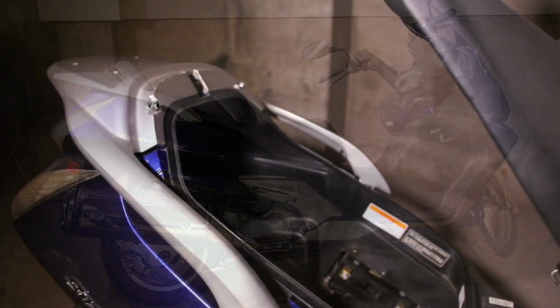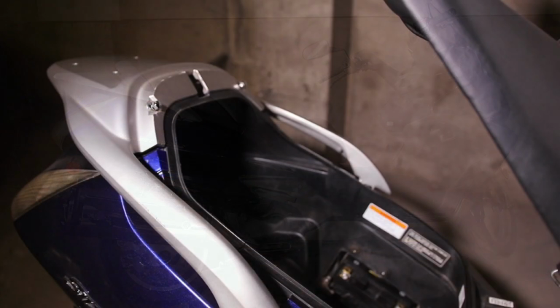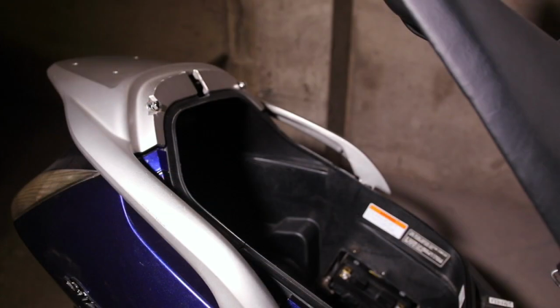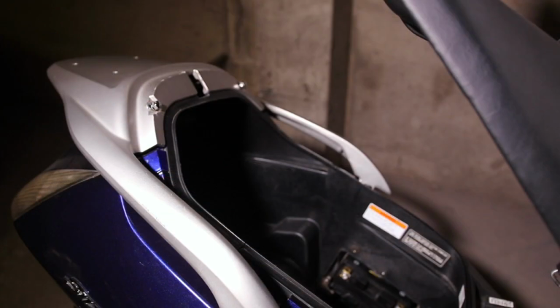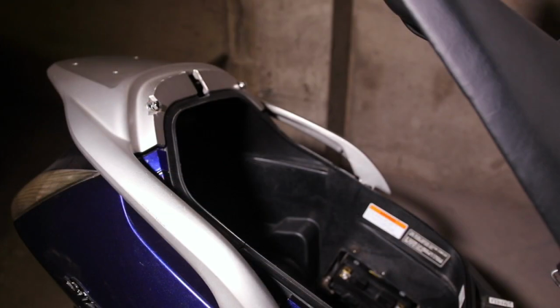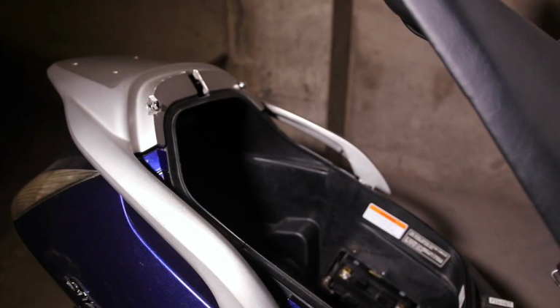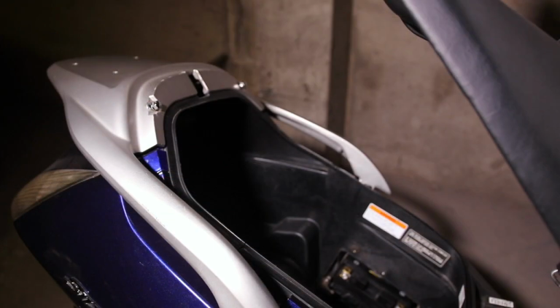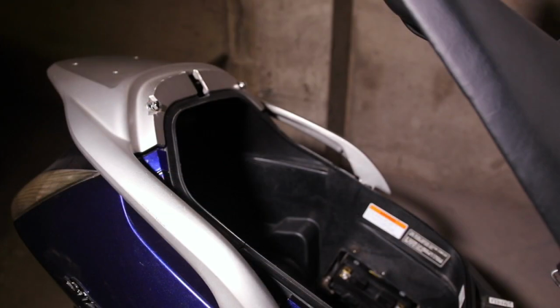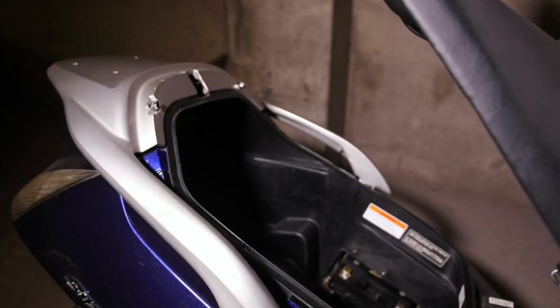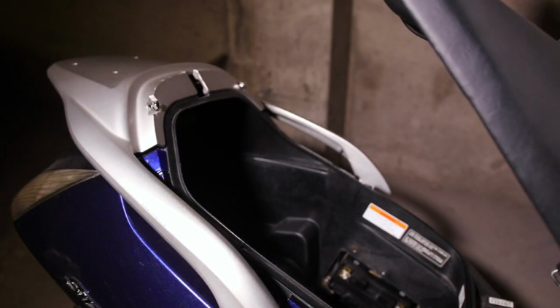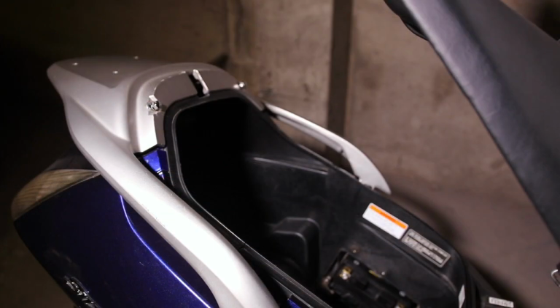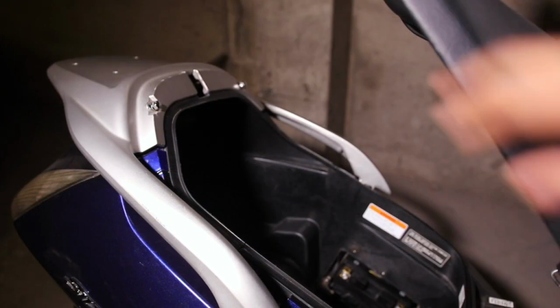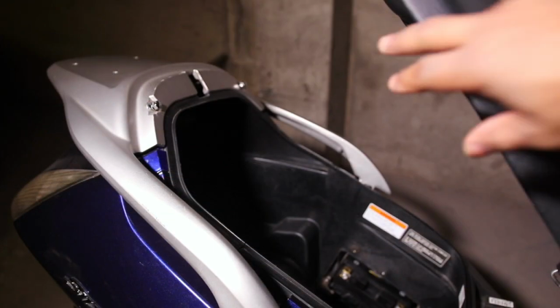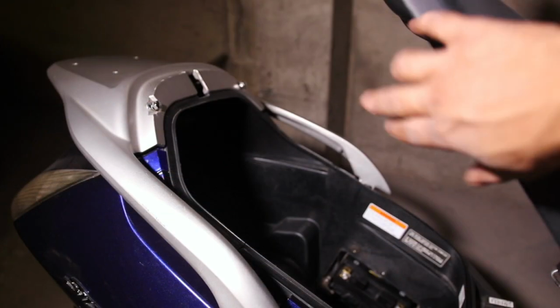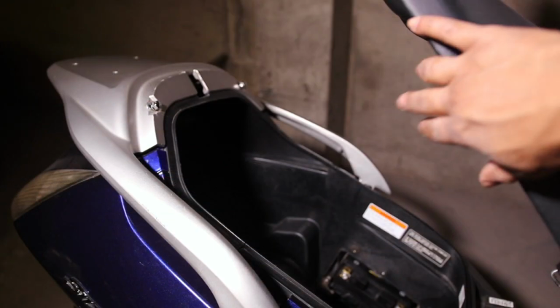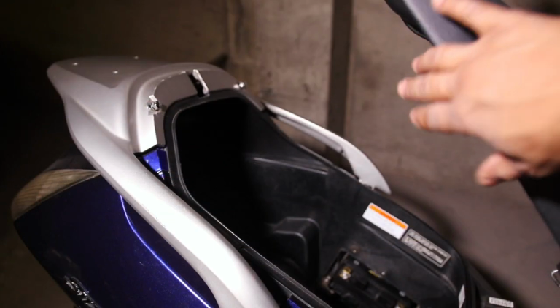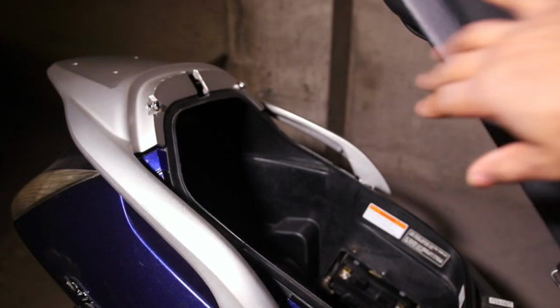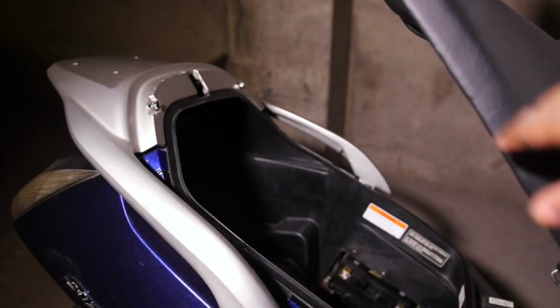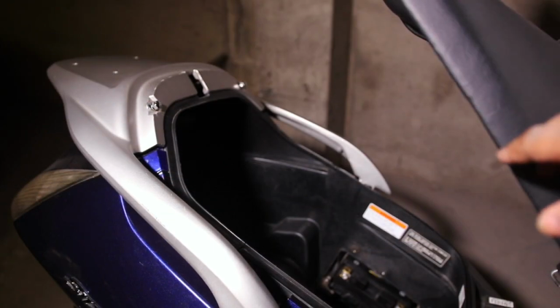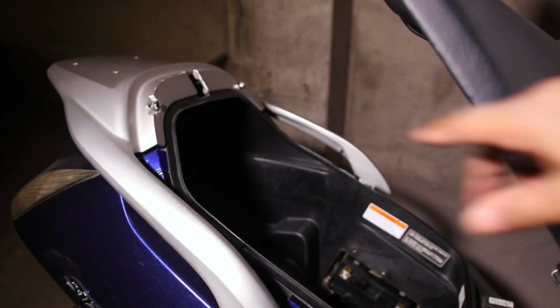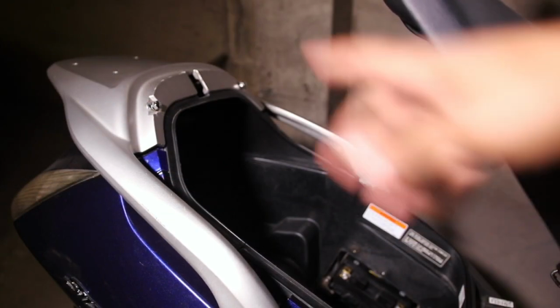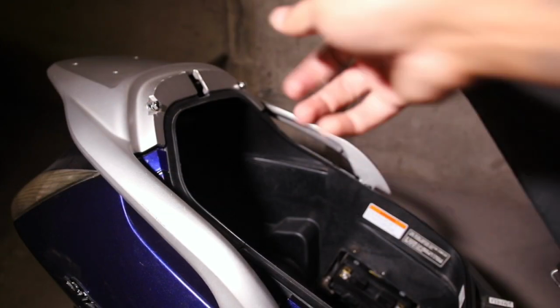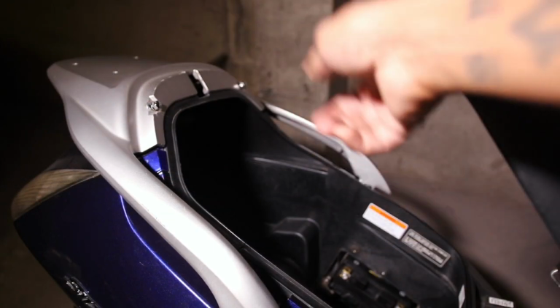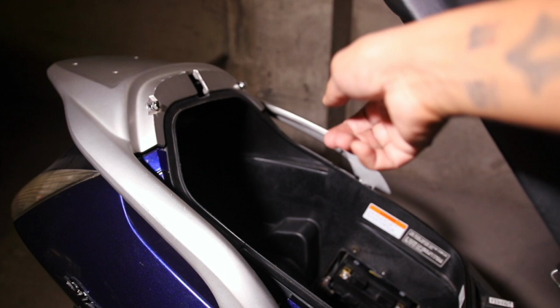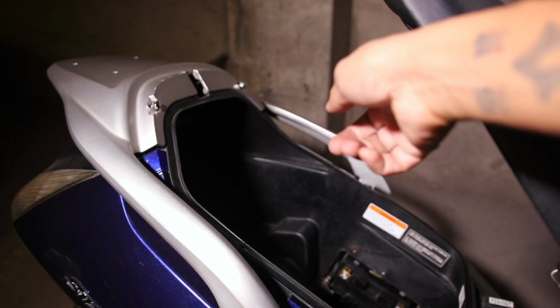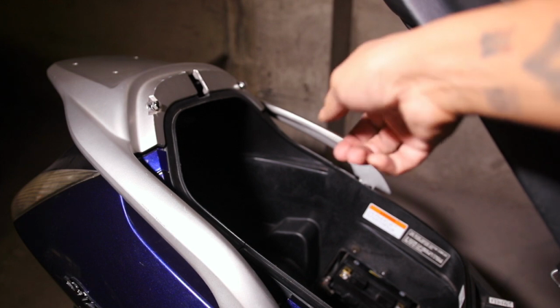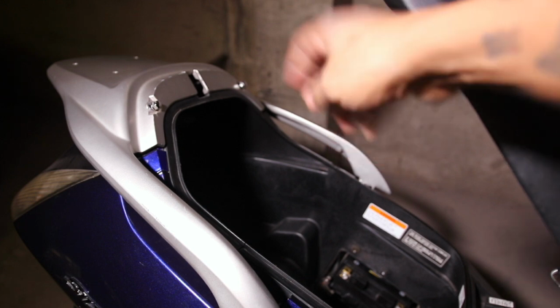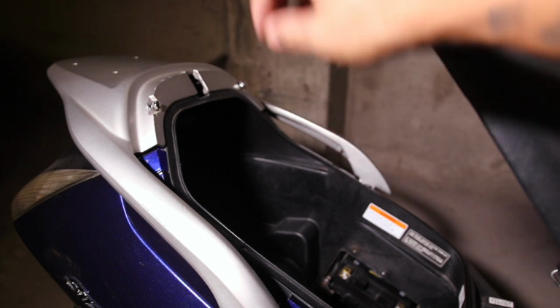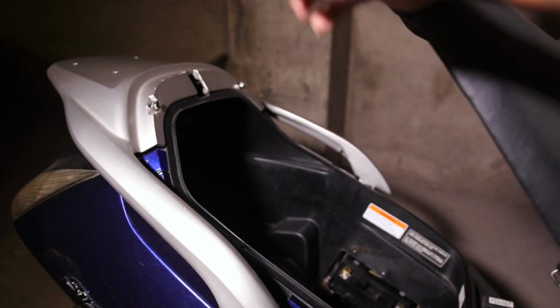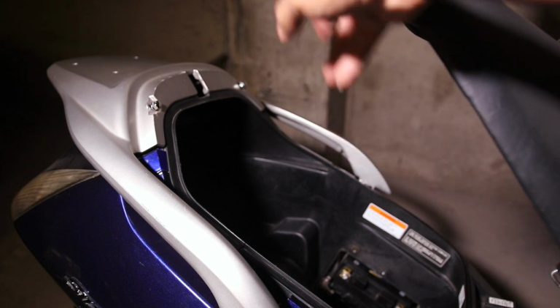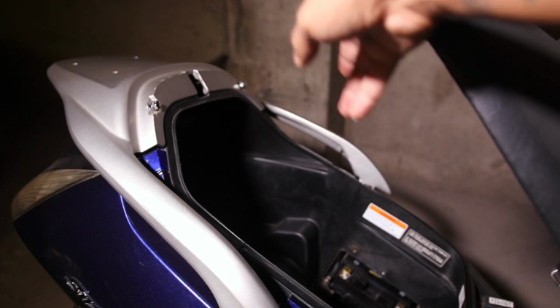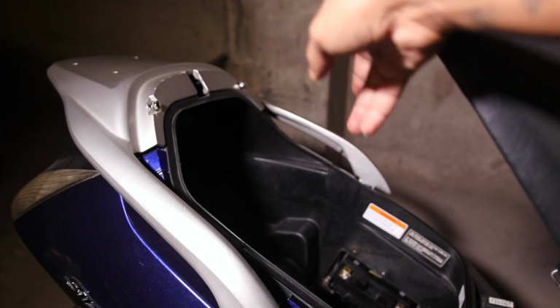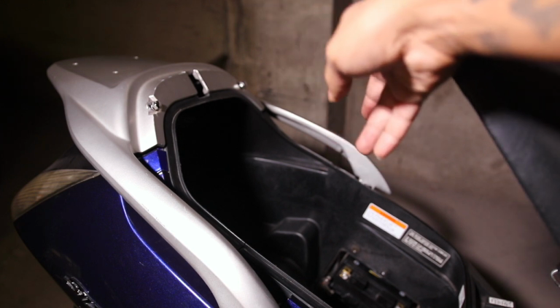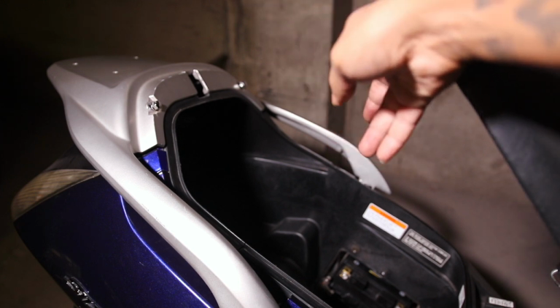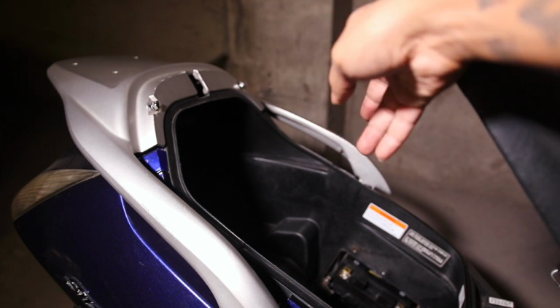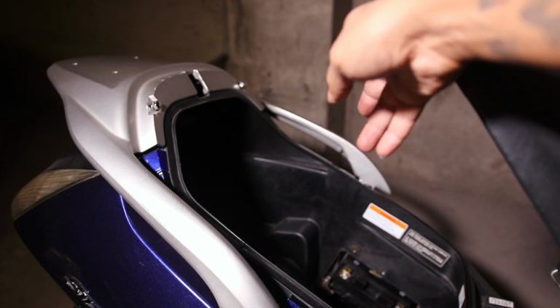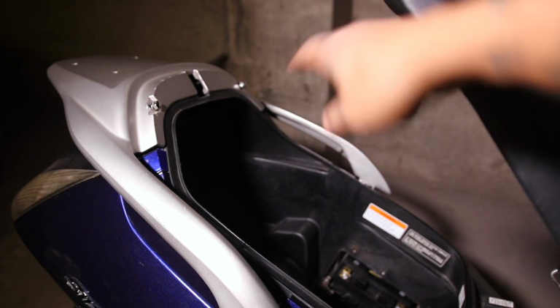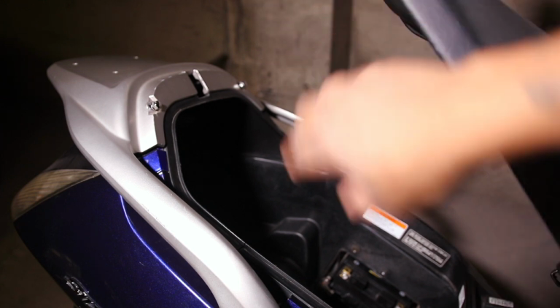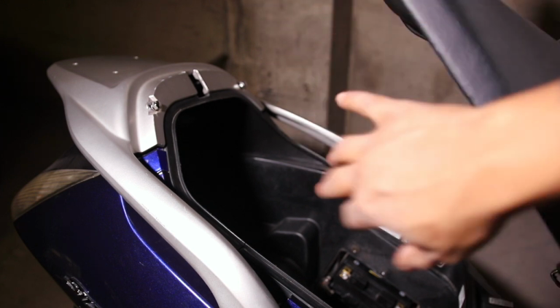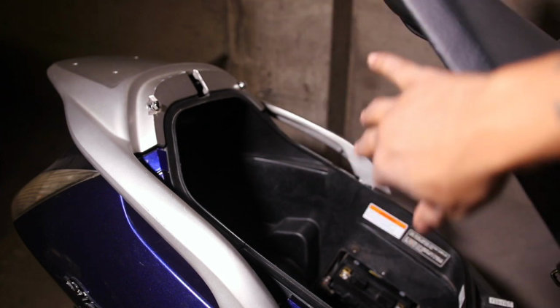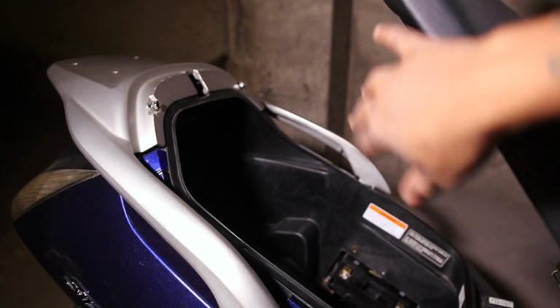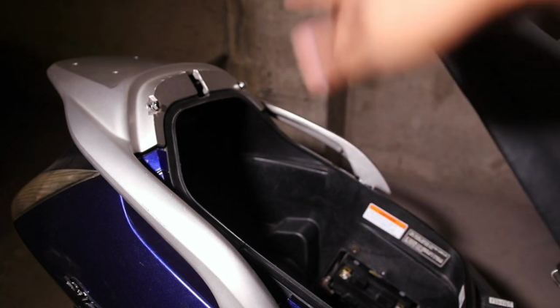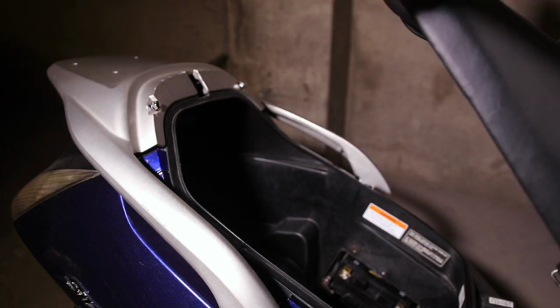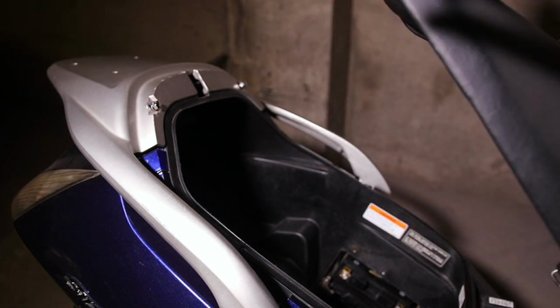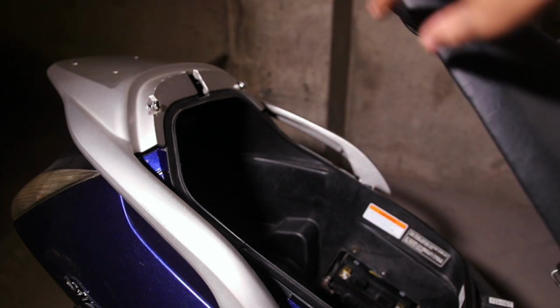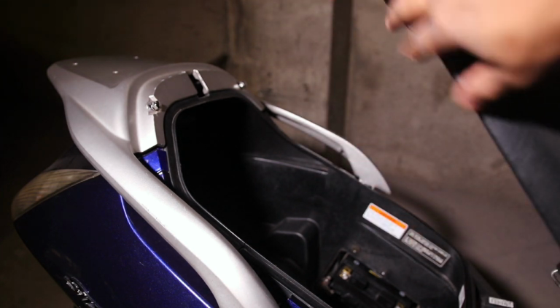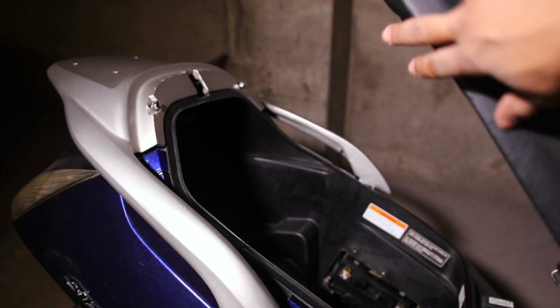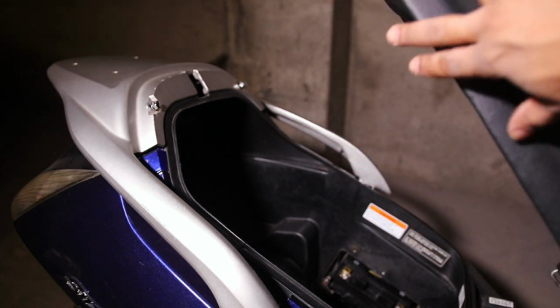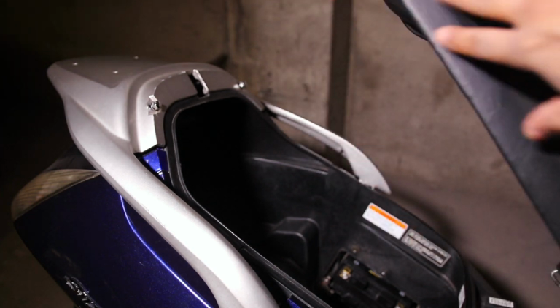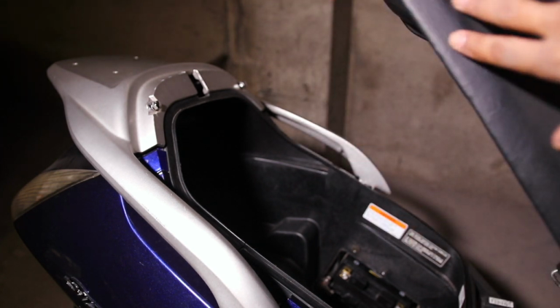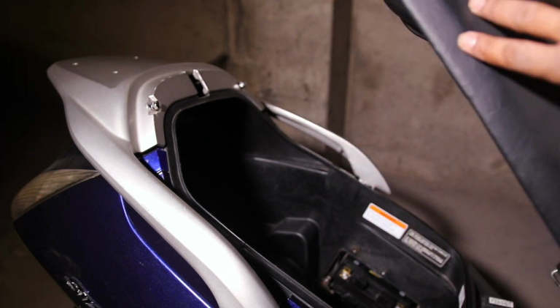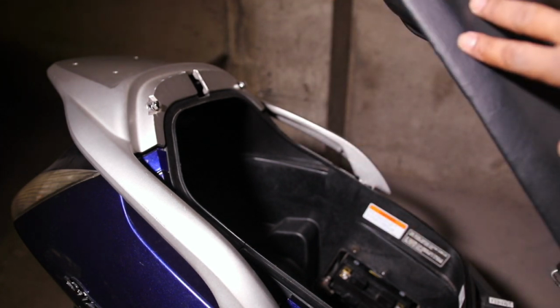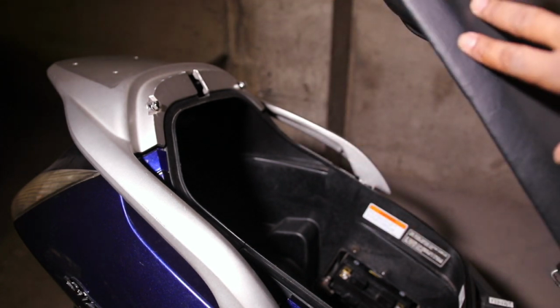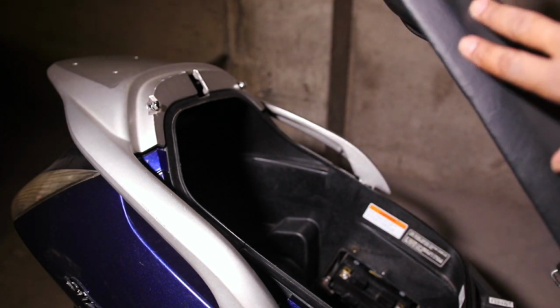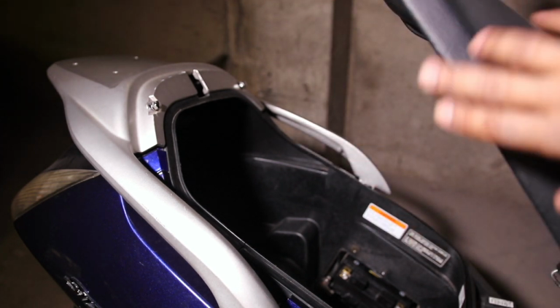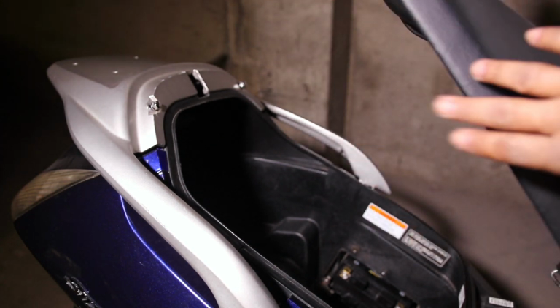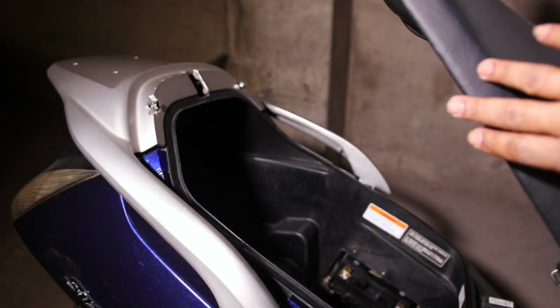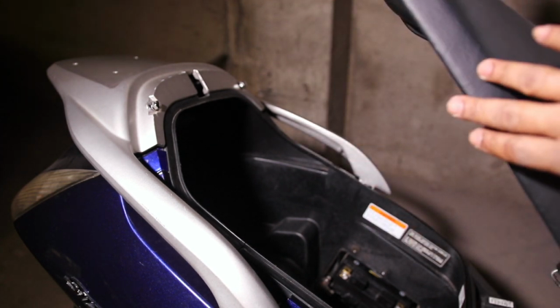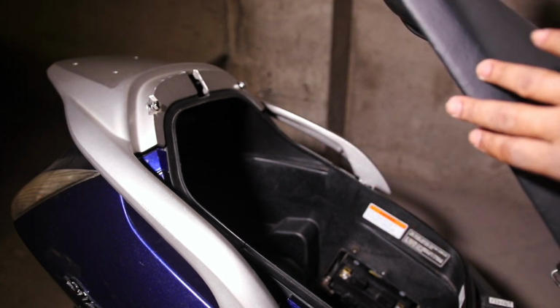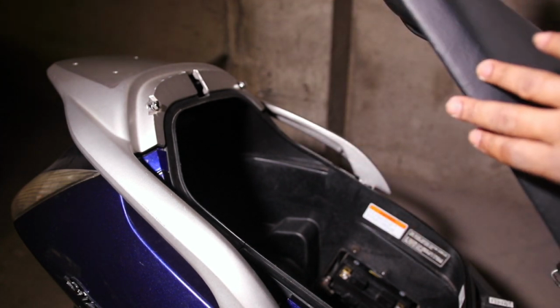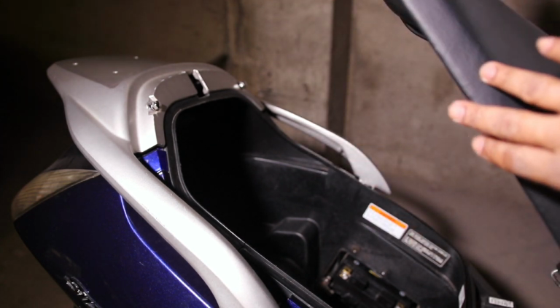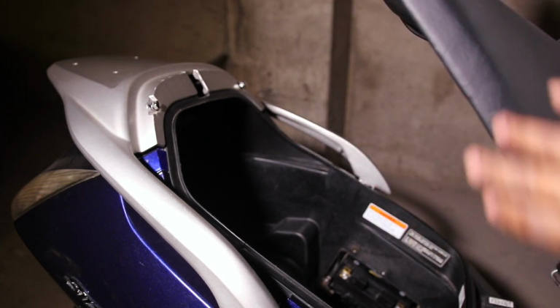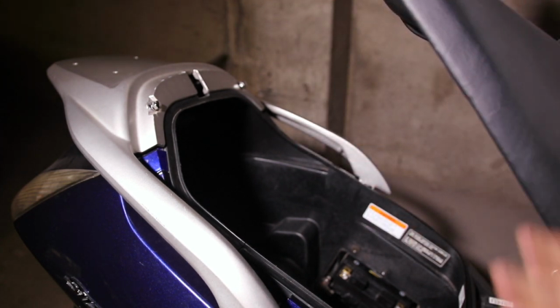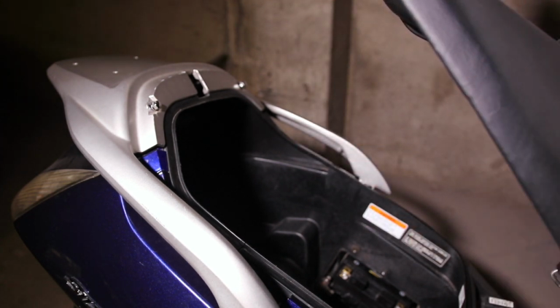The first thing you're going to do is pop your seat open. You're going to take your key, put it inside the lock on the other side, open up the seat lock, and make sure that it stays up.